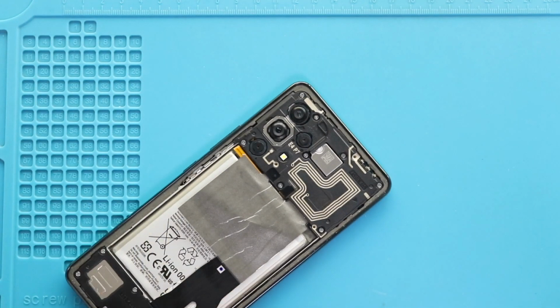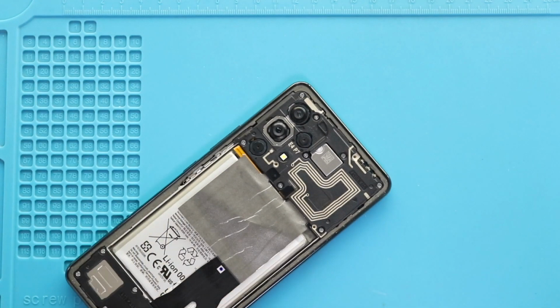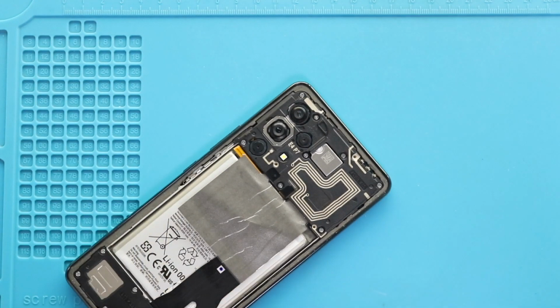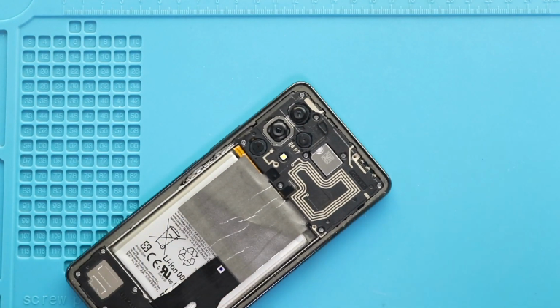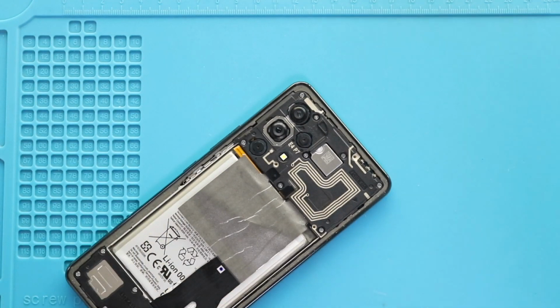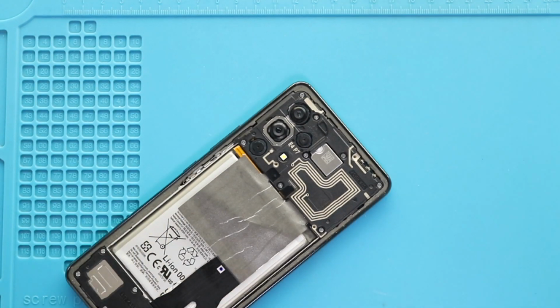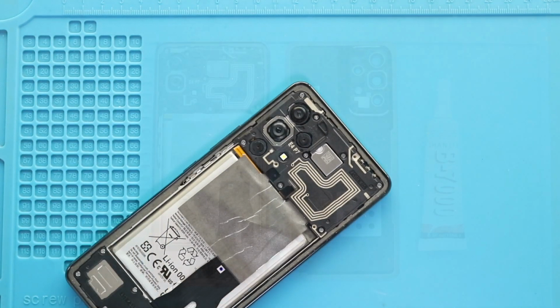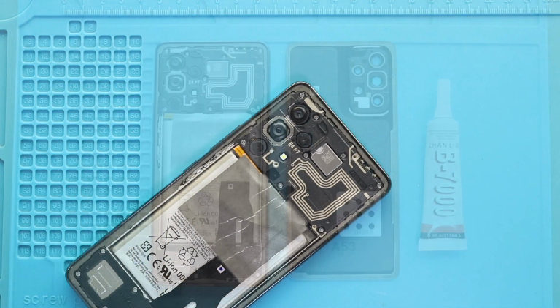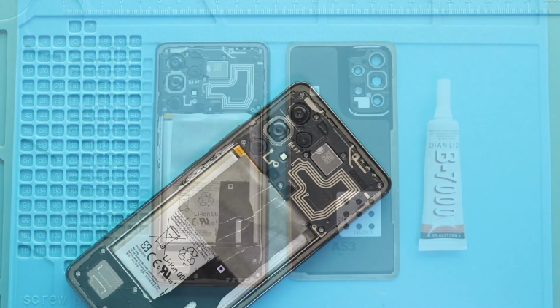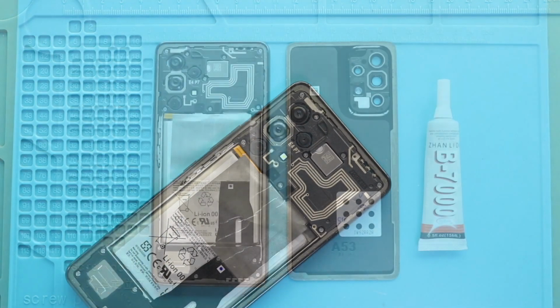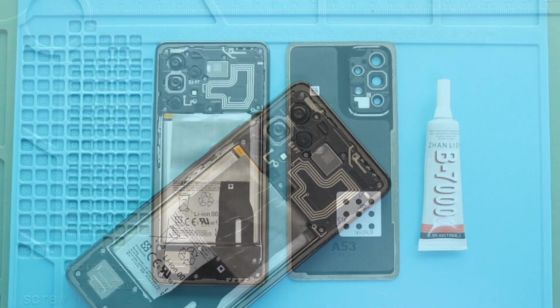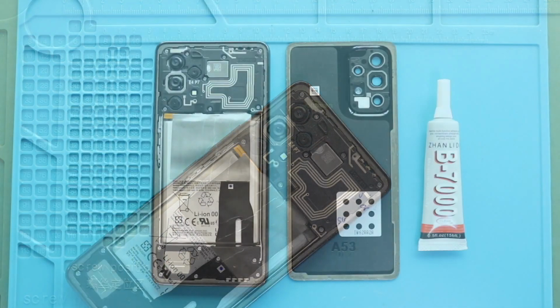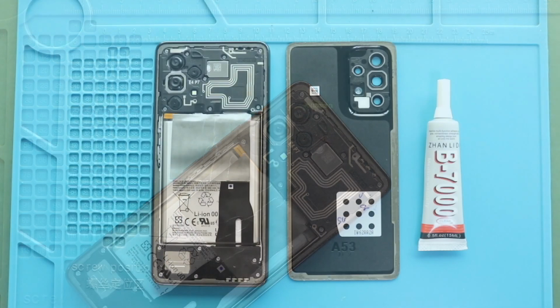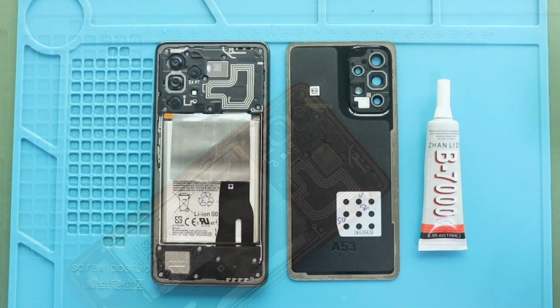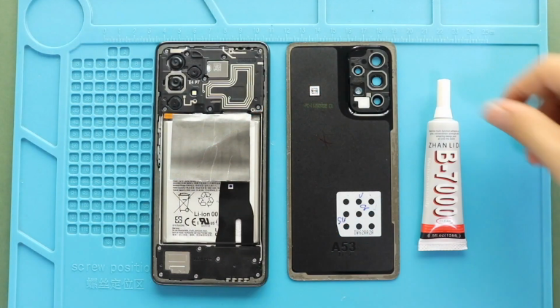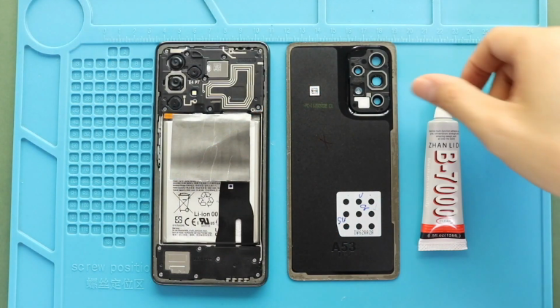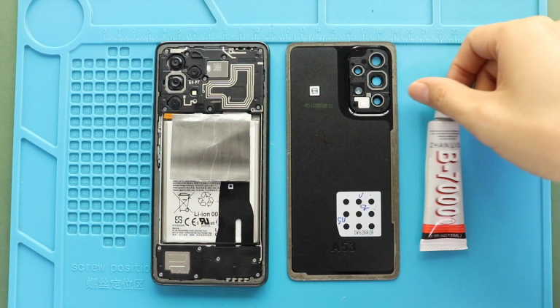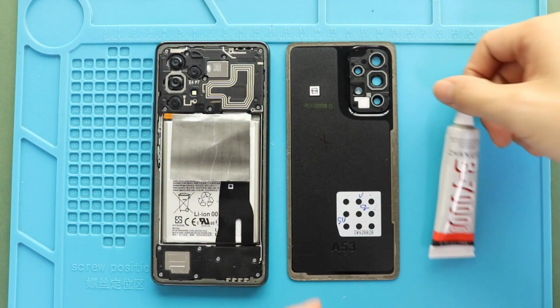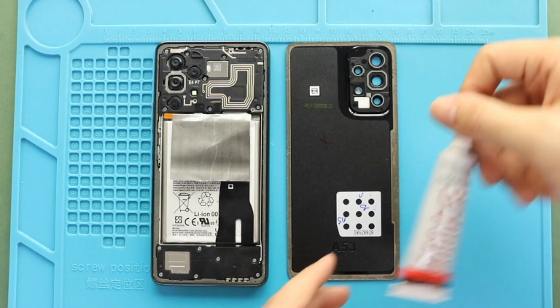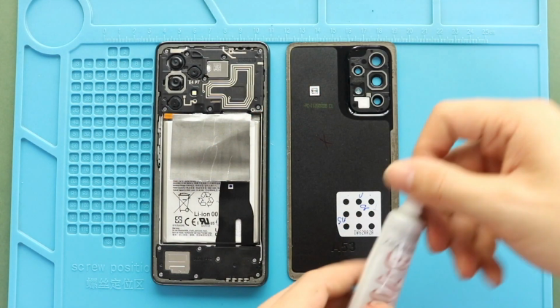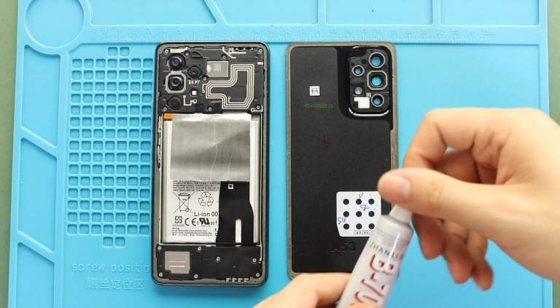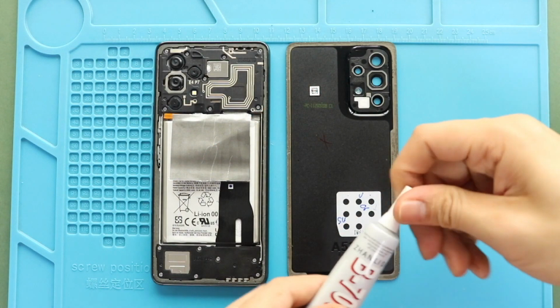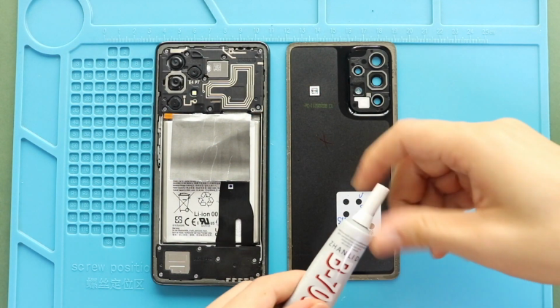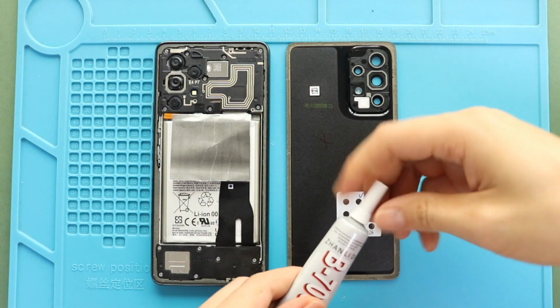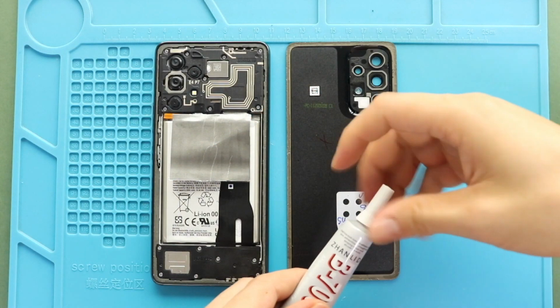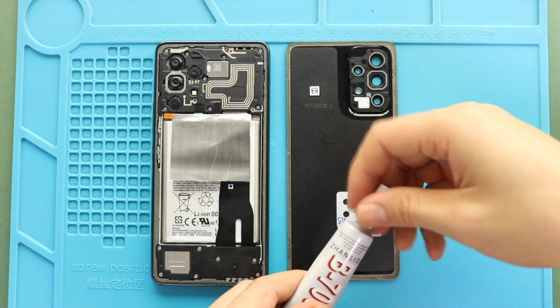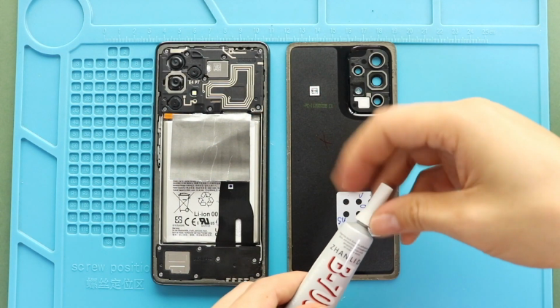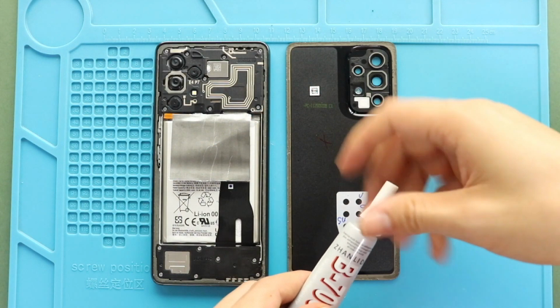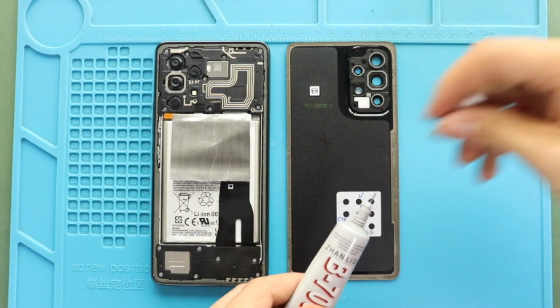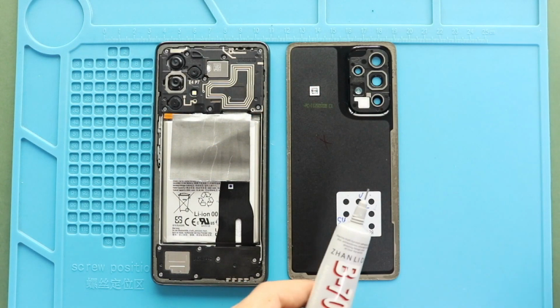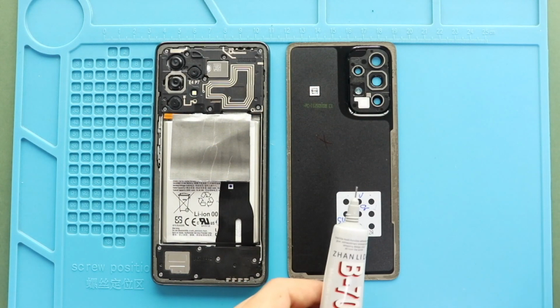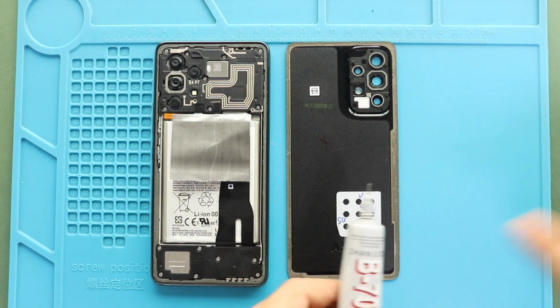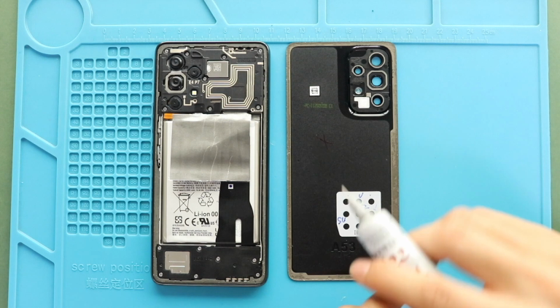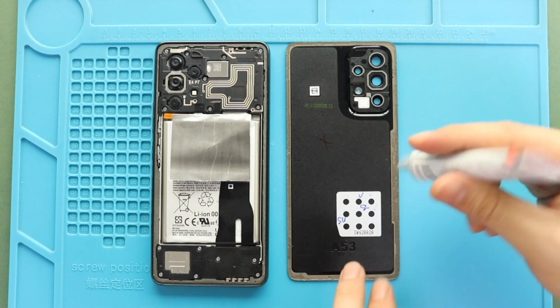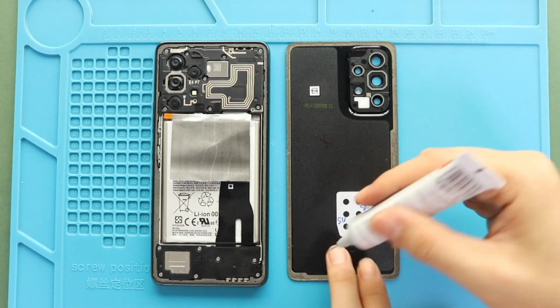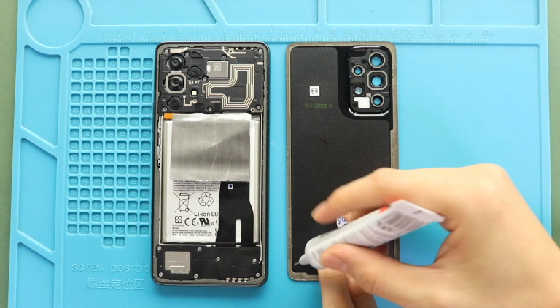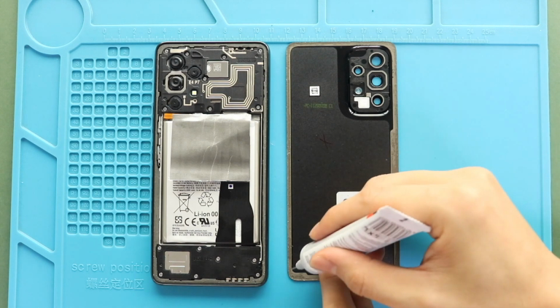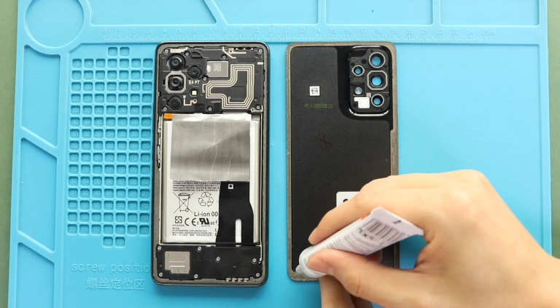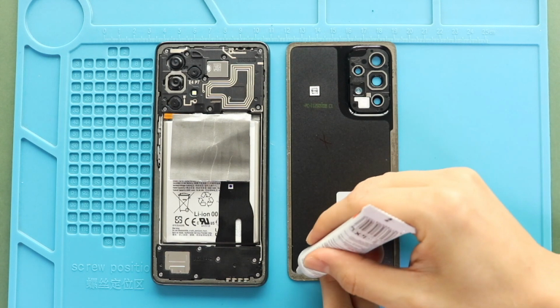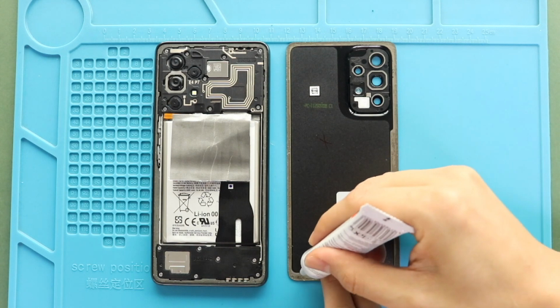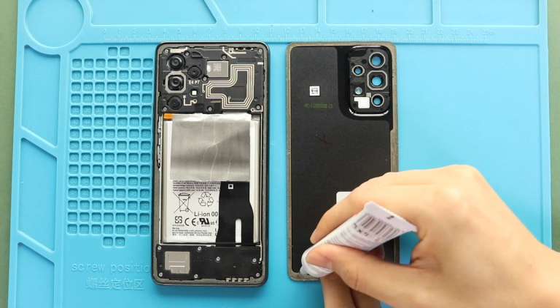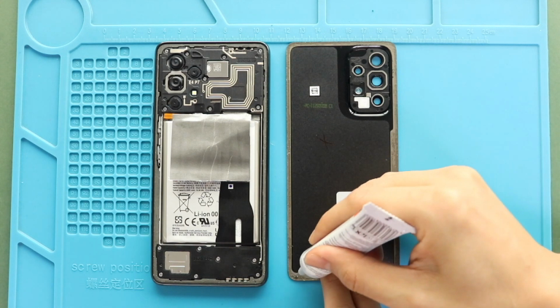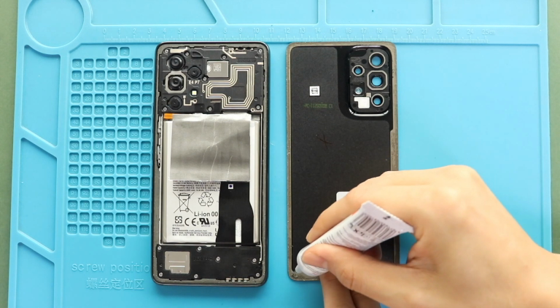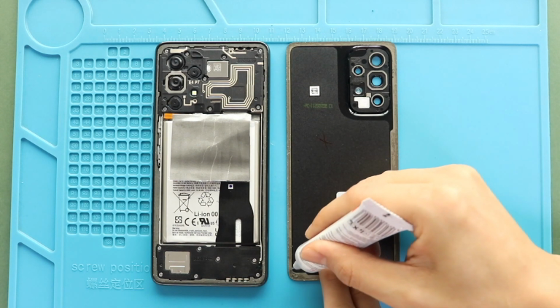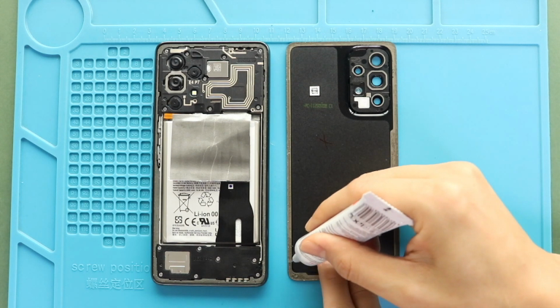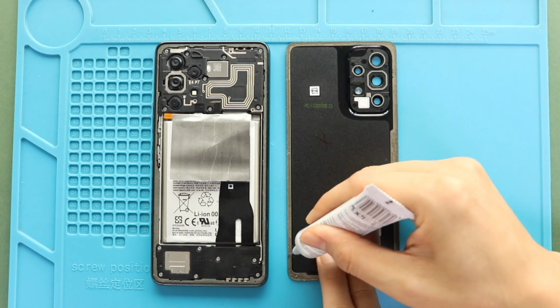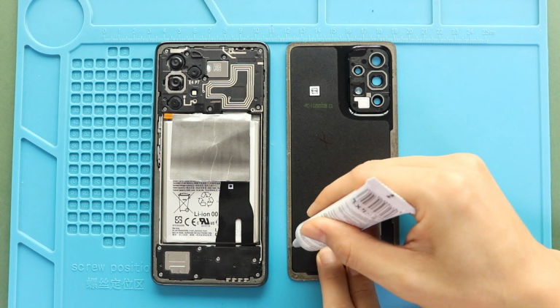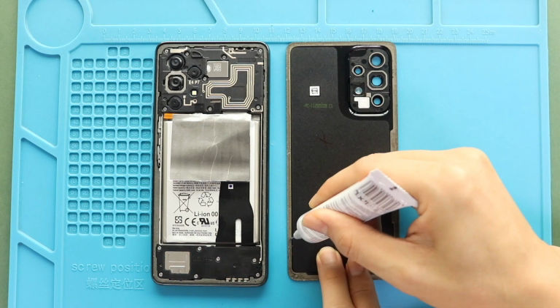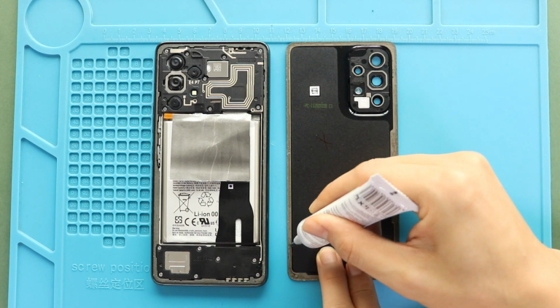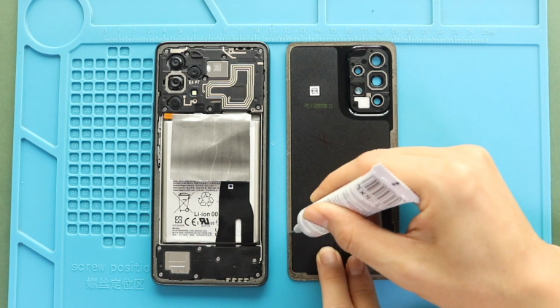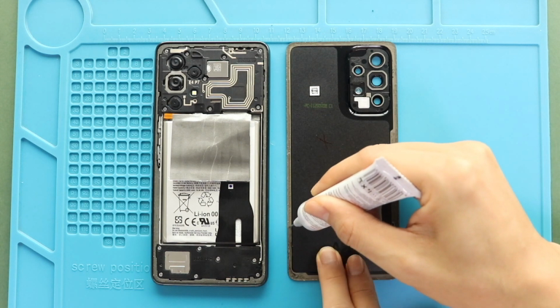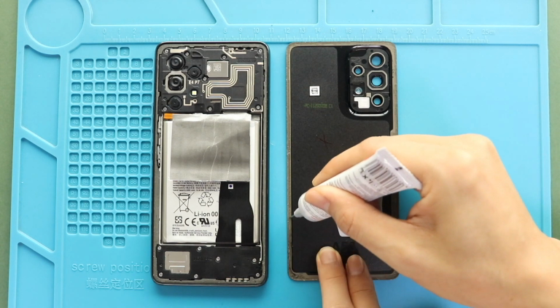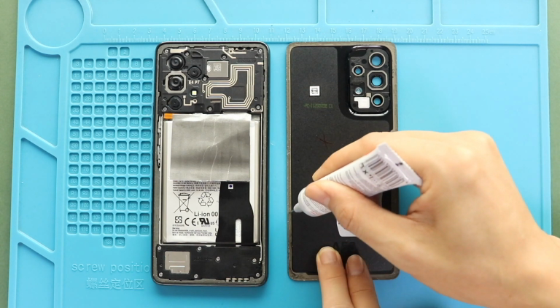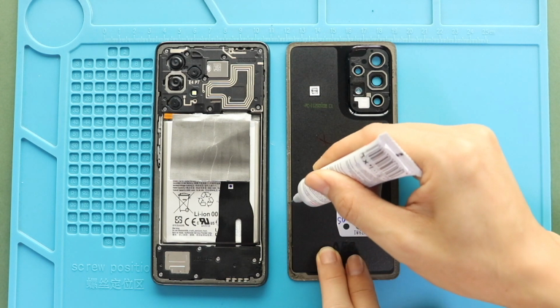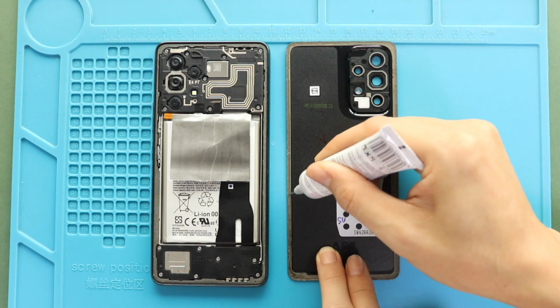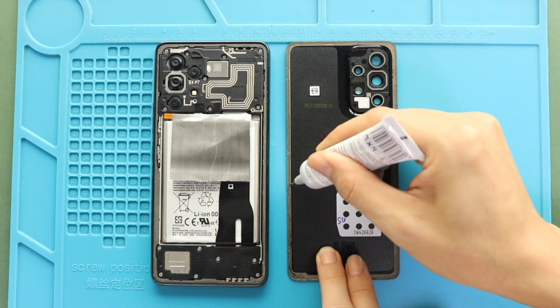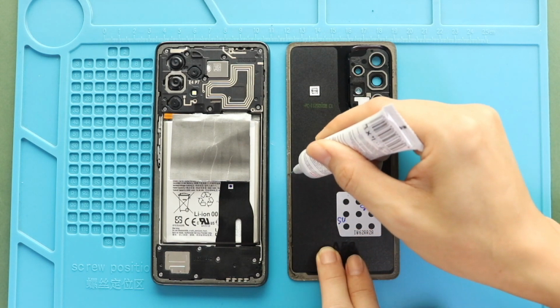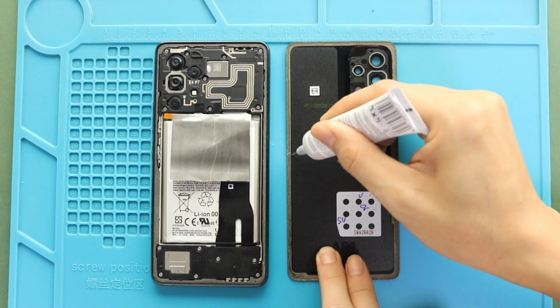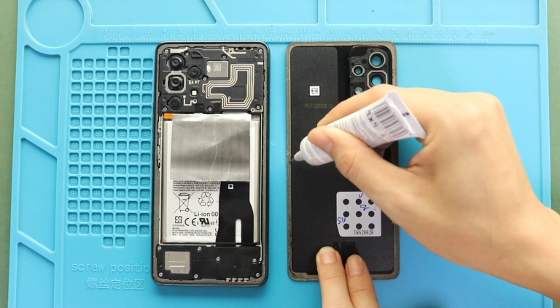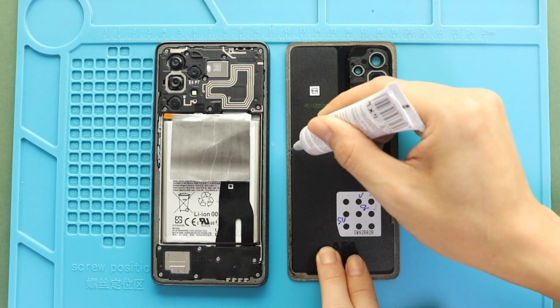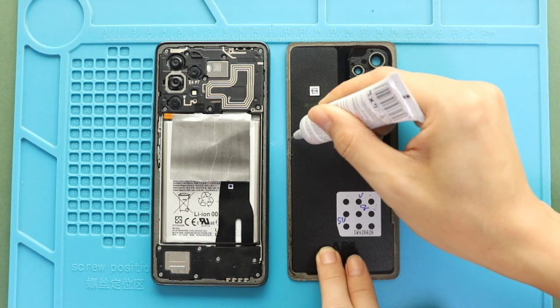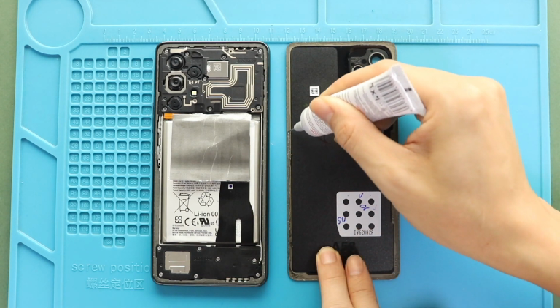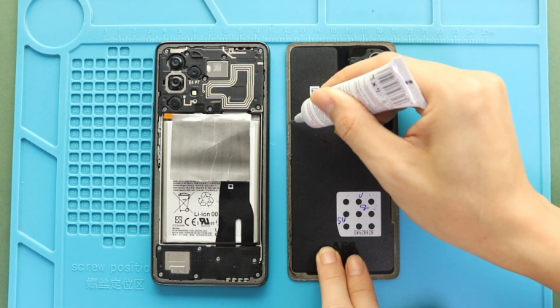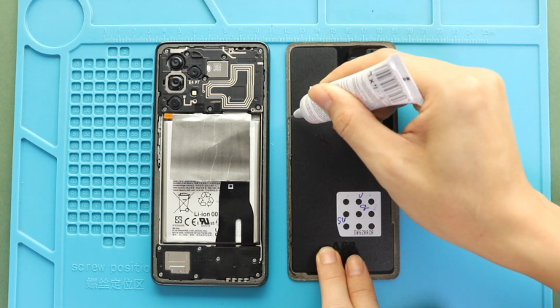Before installing the main back cover, ensure it has enough glue. If not, use B700 glue or new double-sided back adhesives.